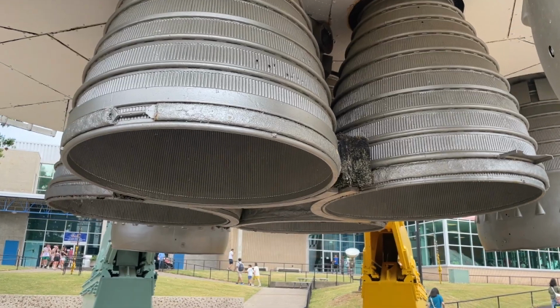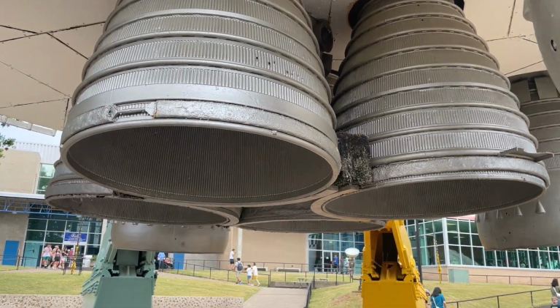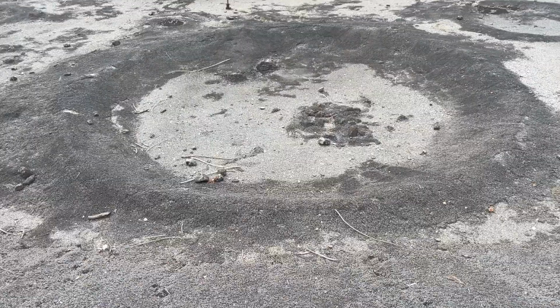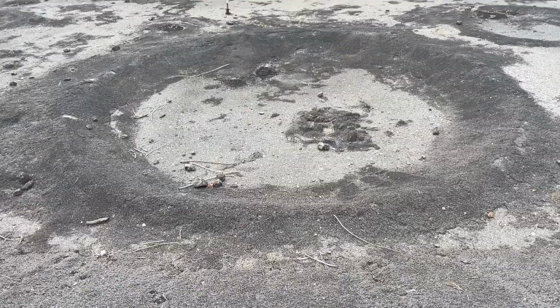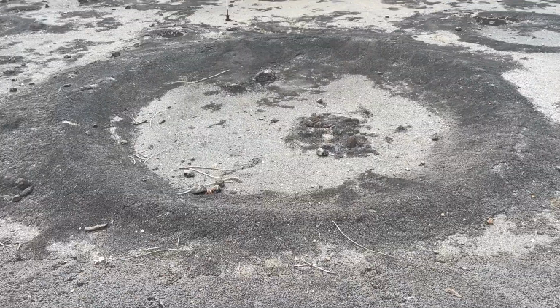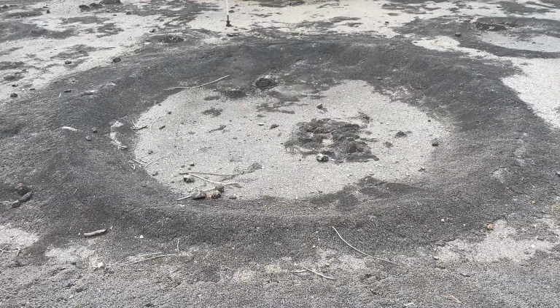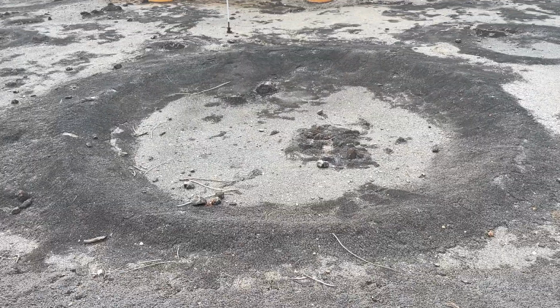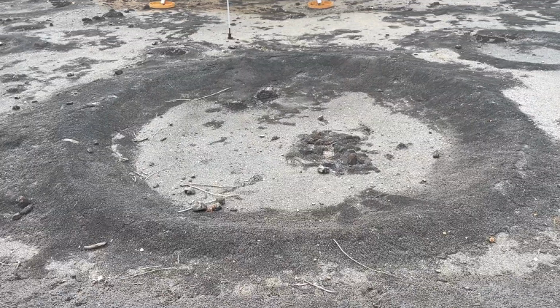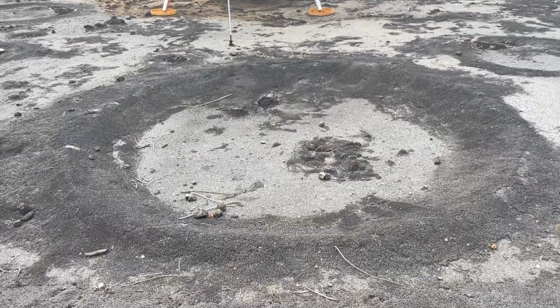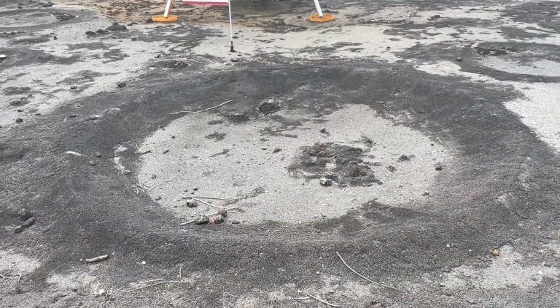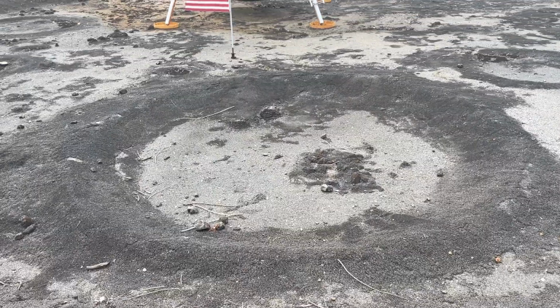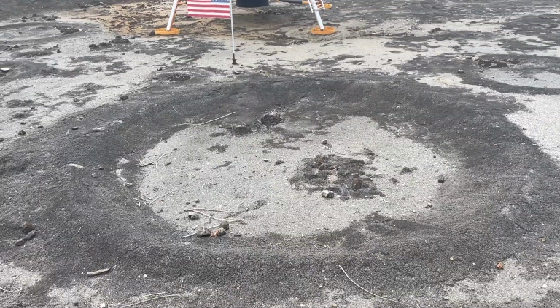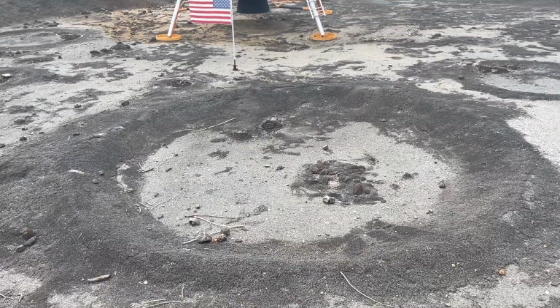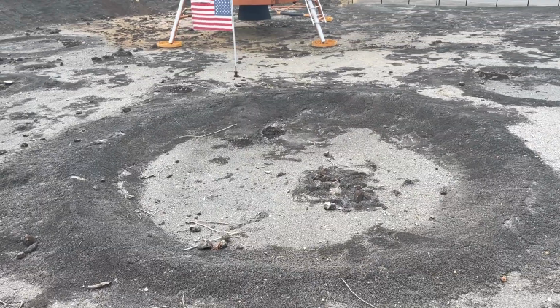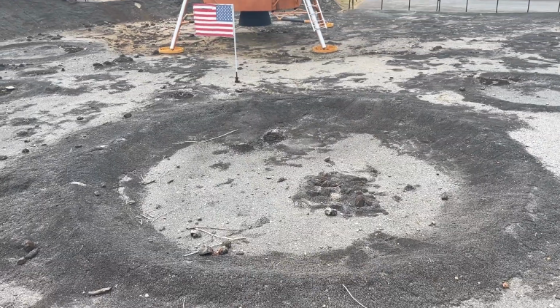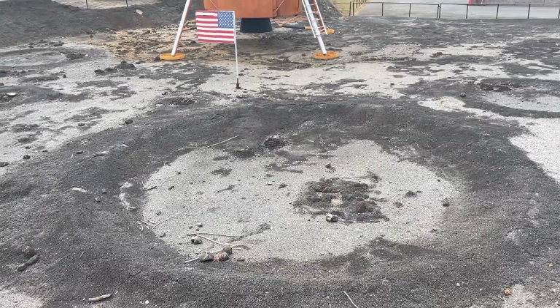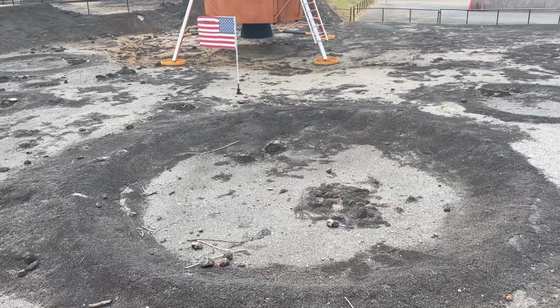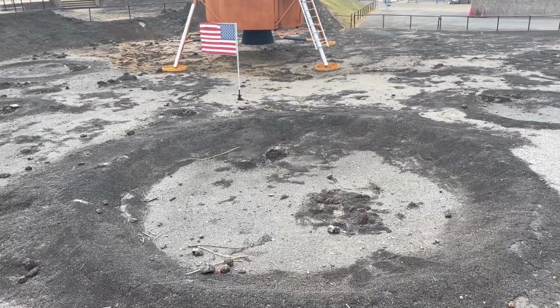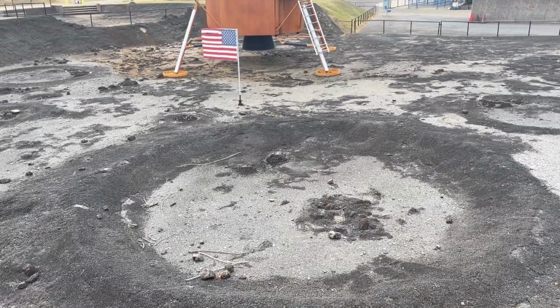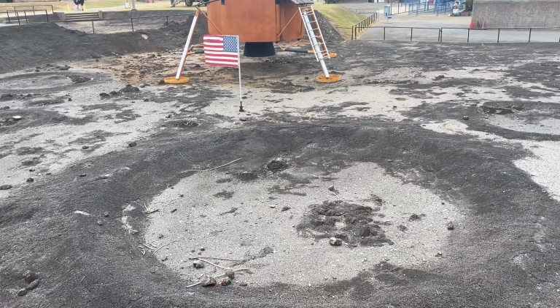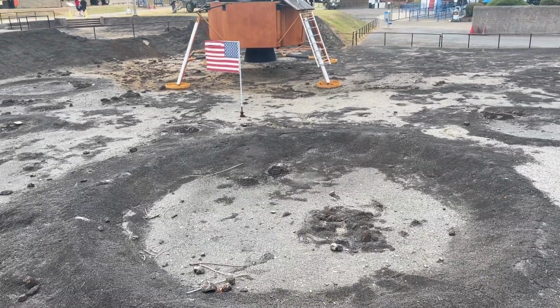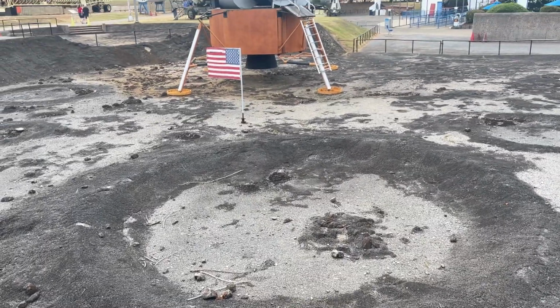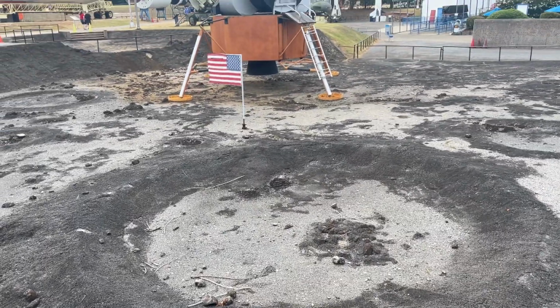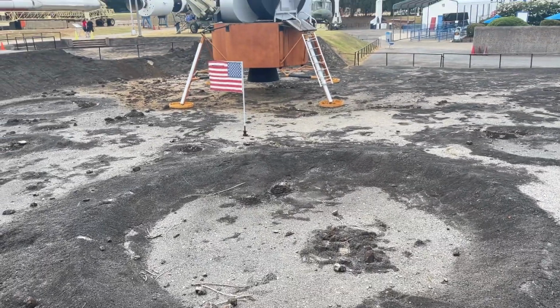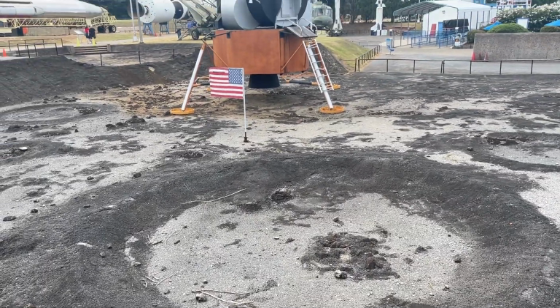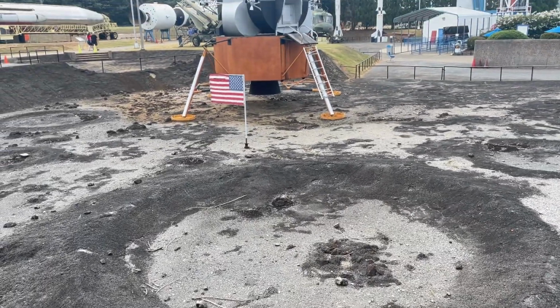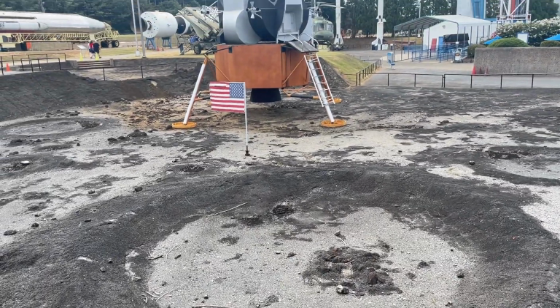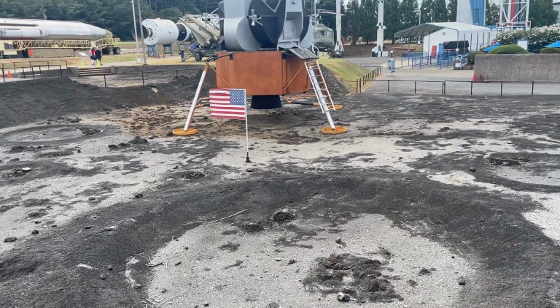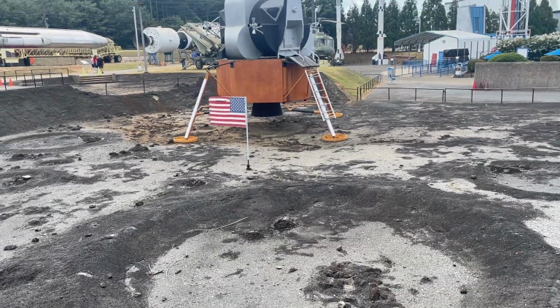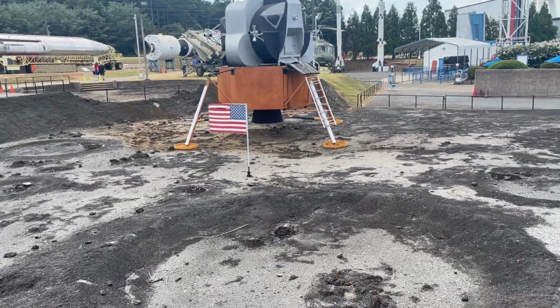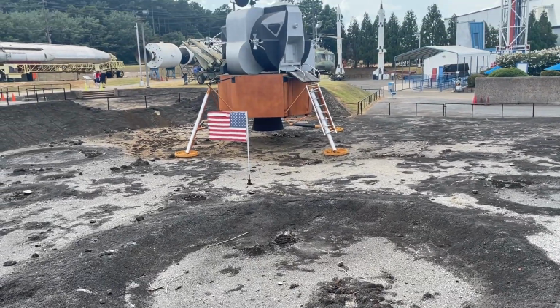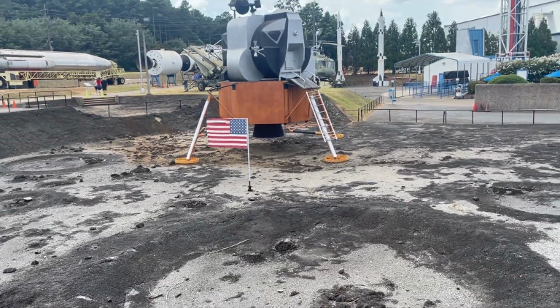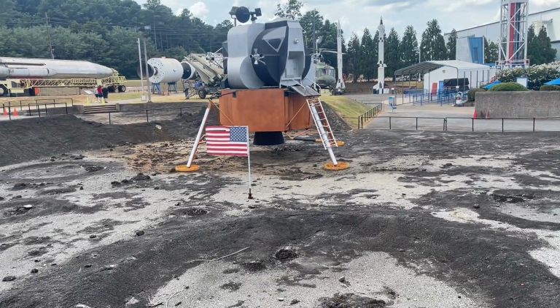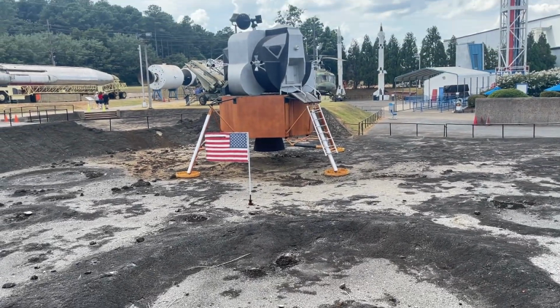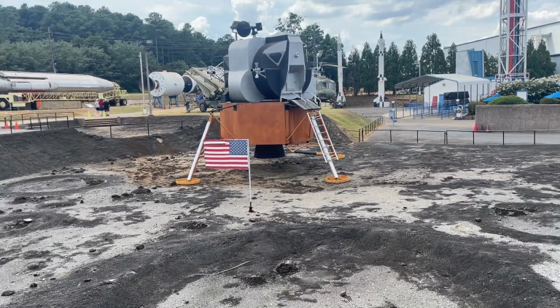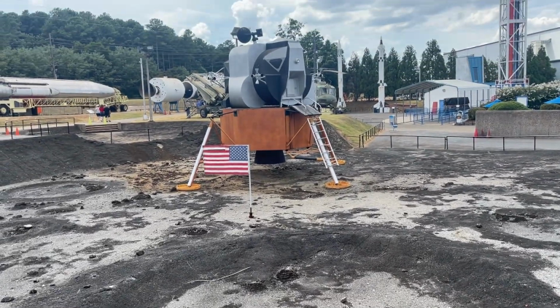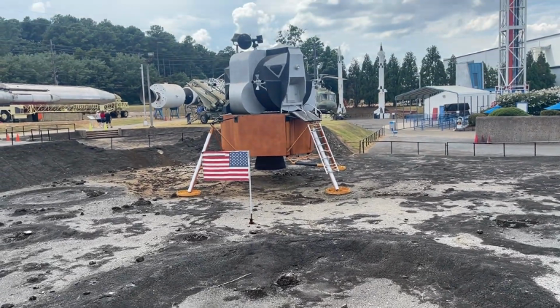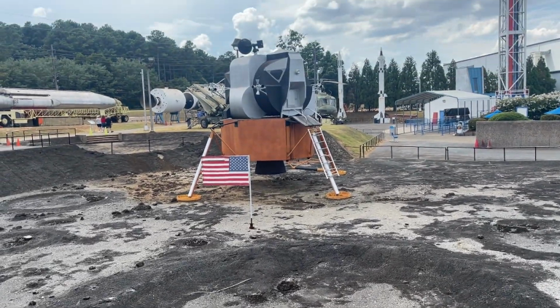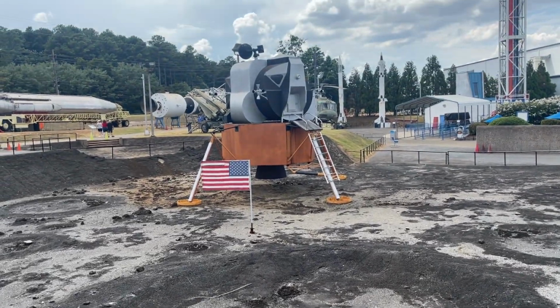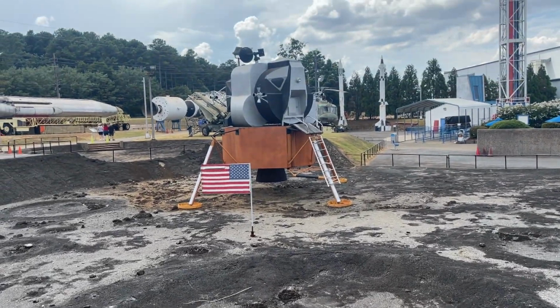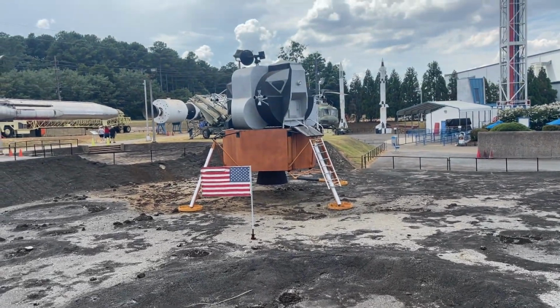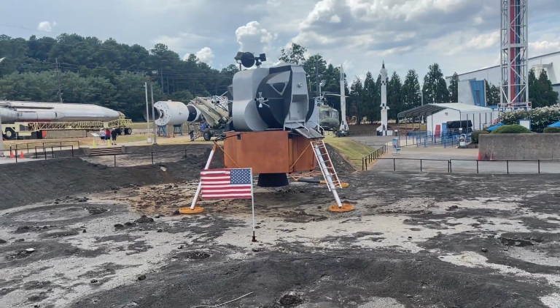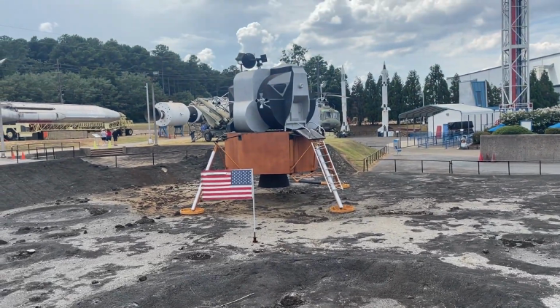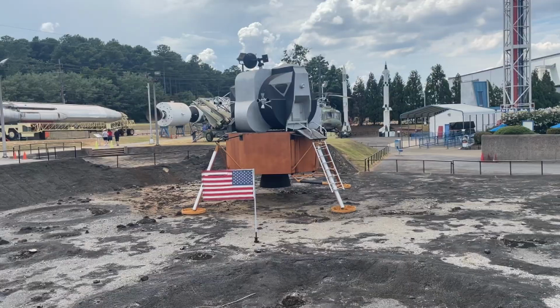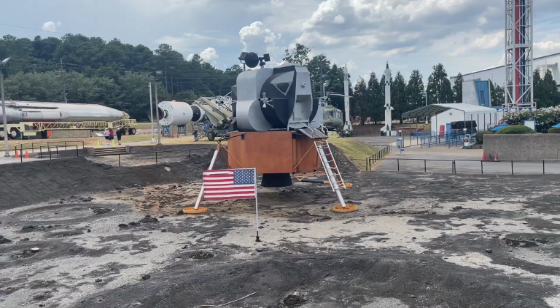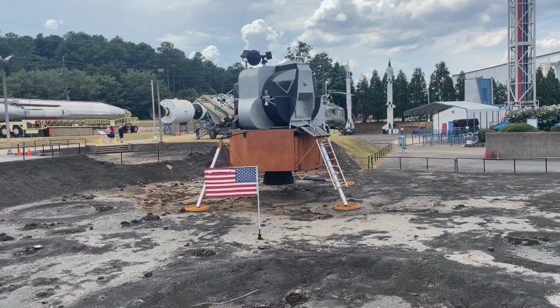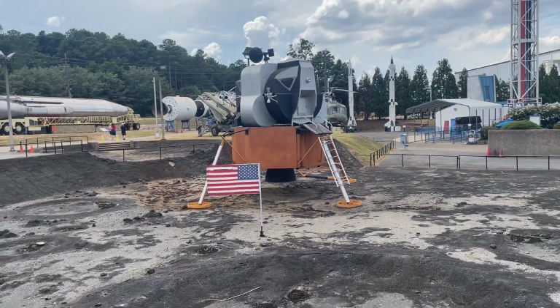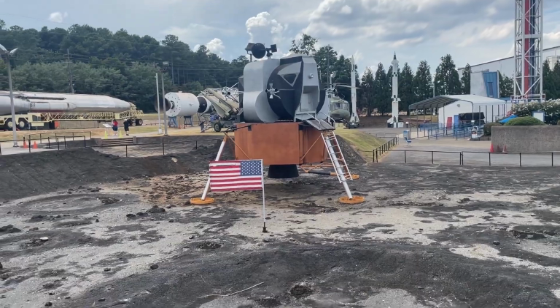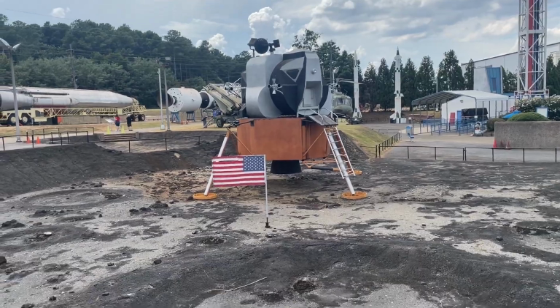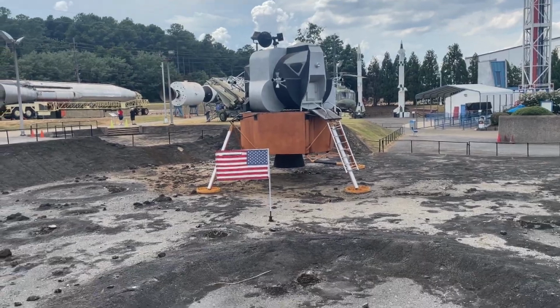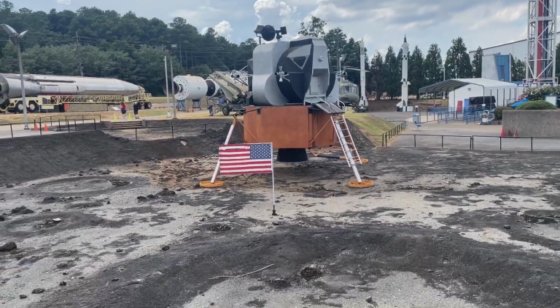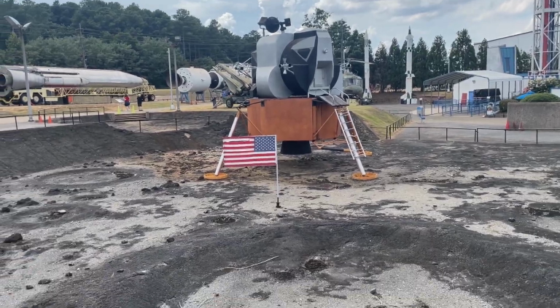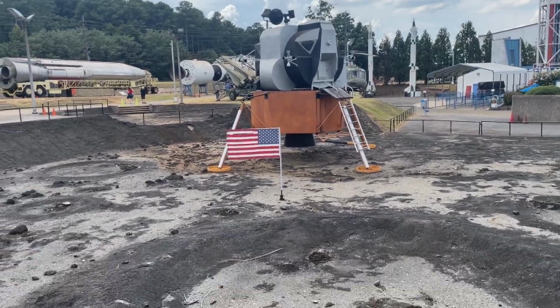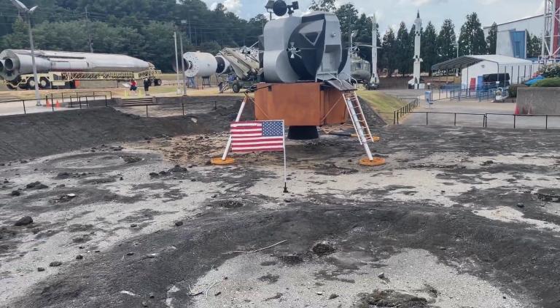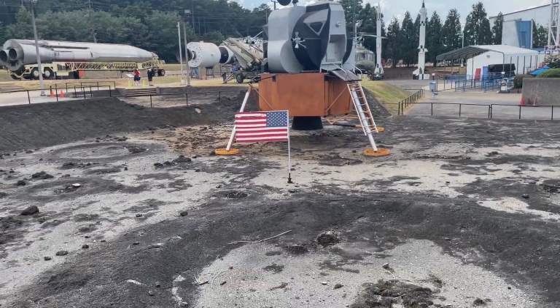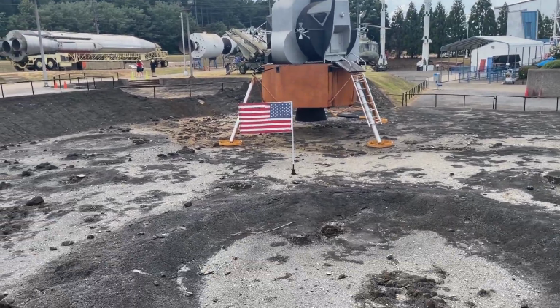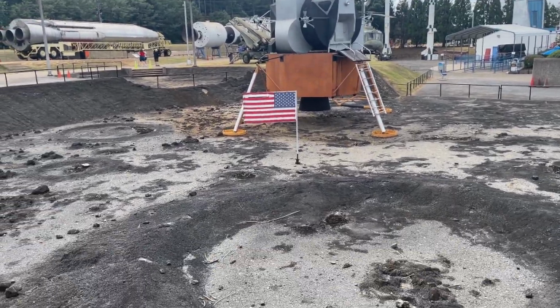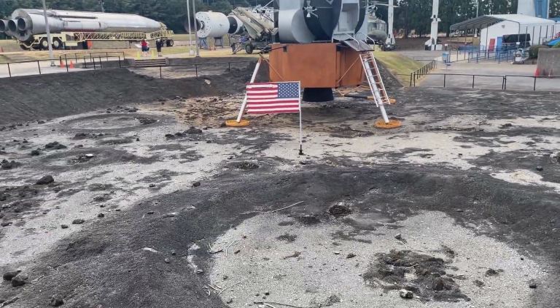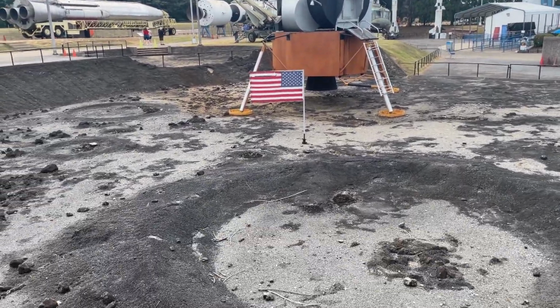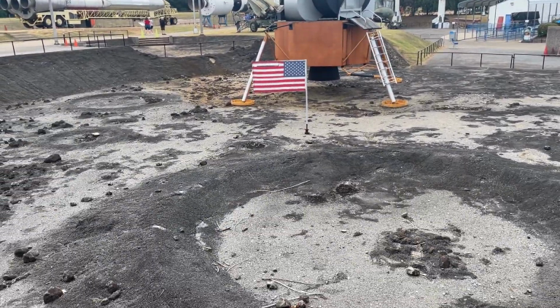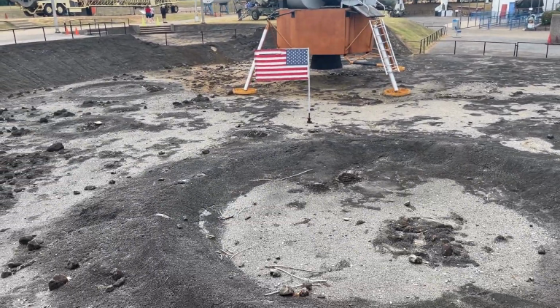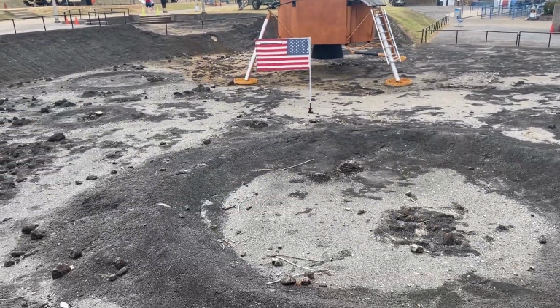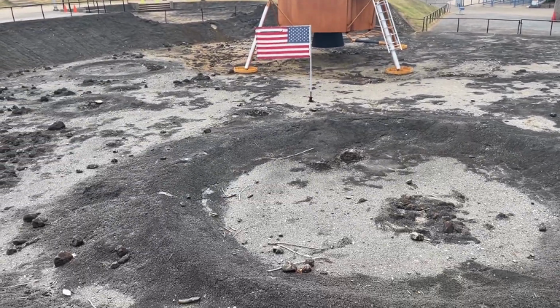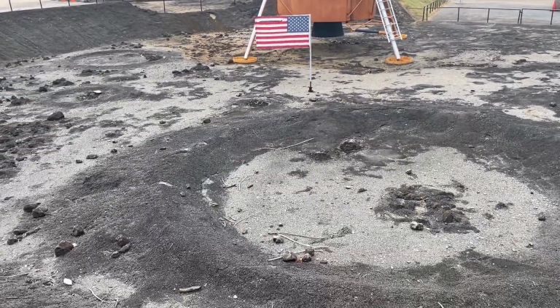This is really neat right here — this is like a replica of the lunar module. And I guess this is supposed to replicate the moon.